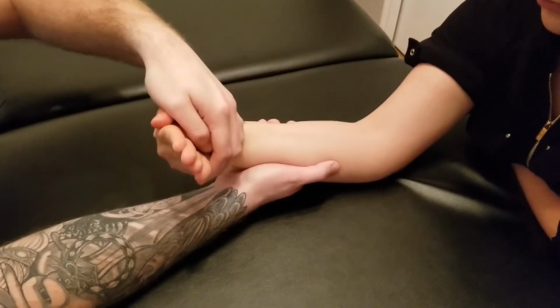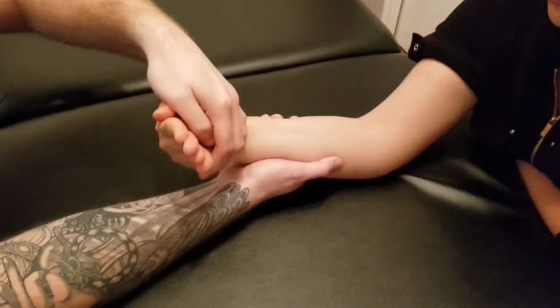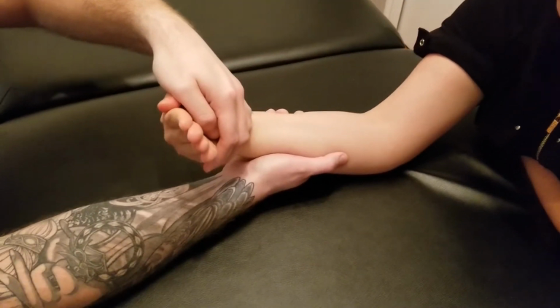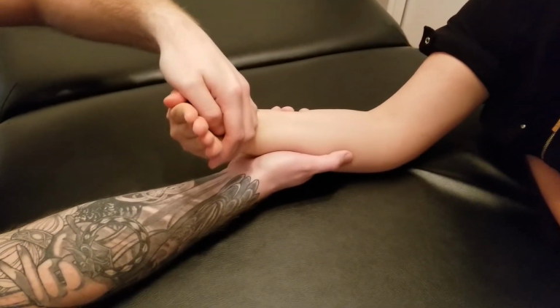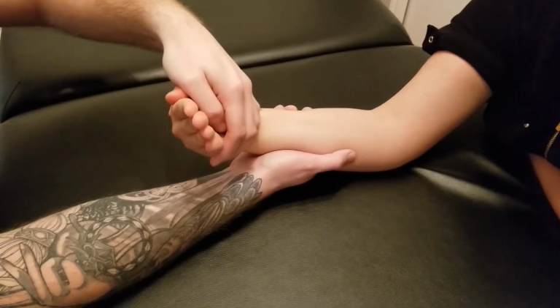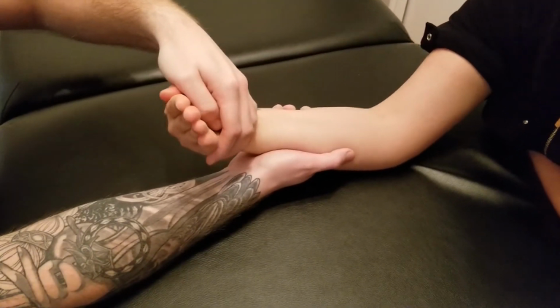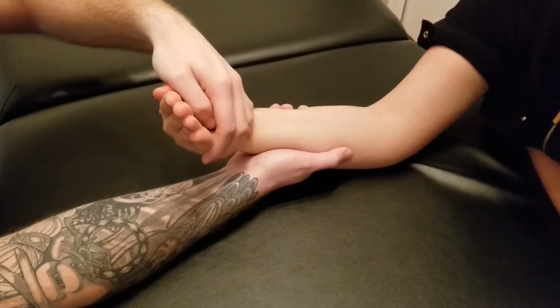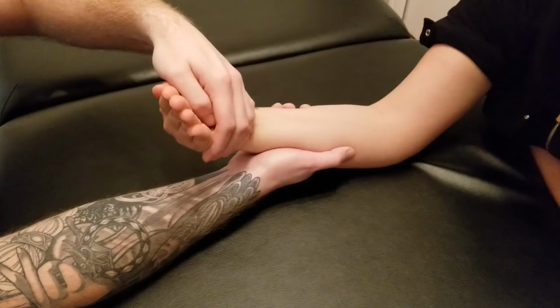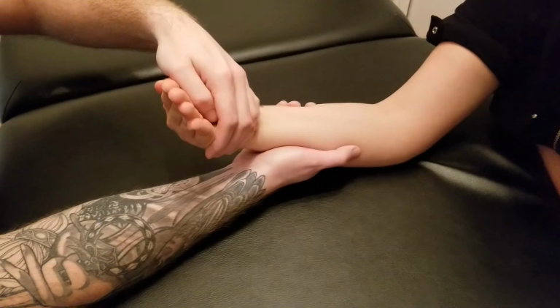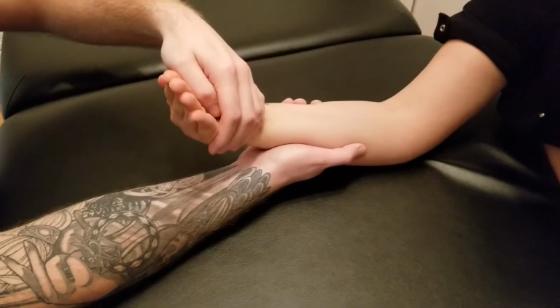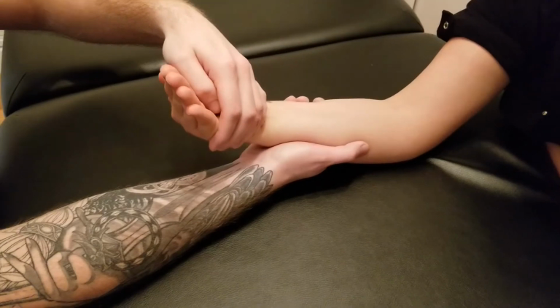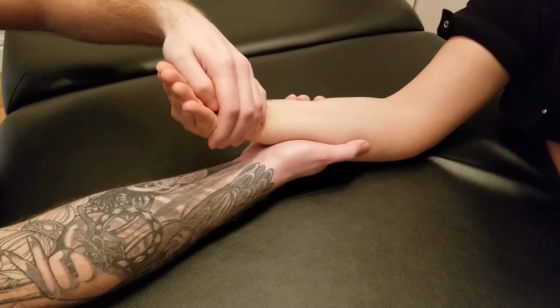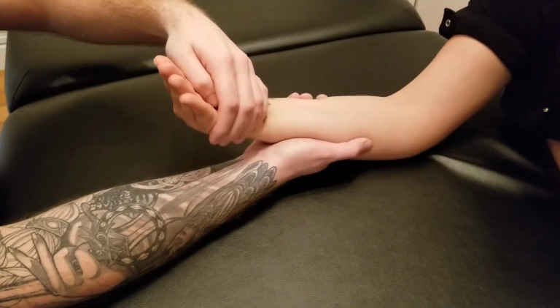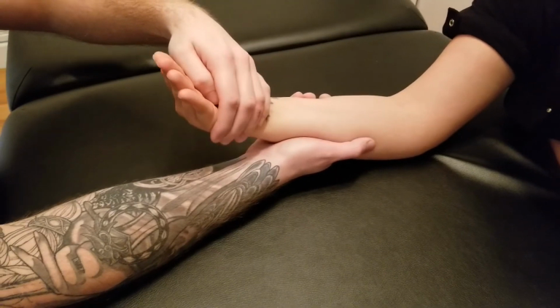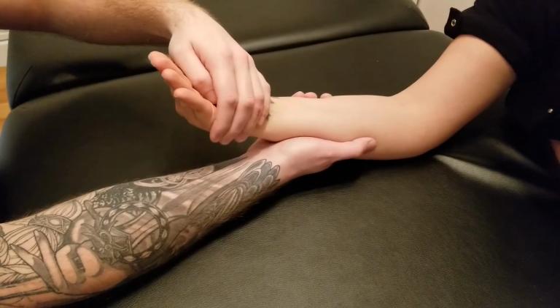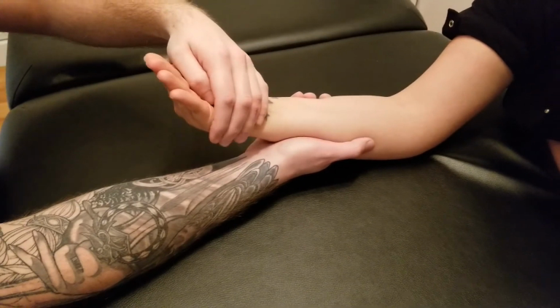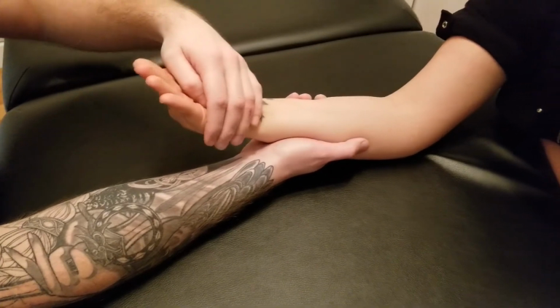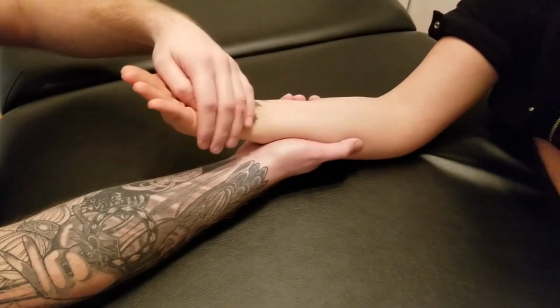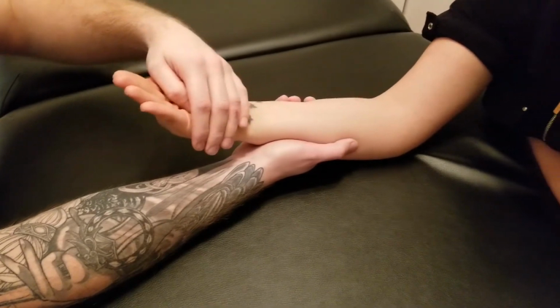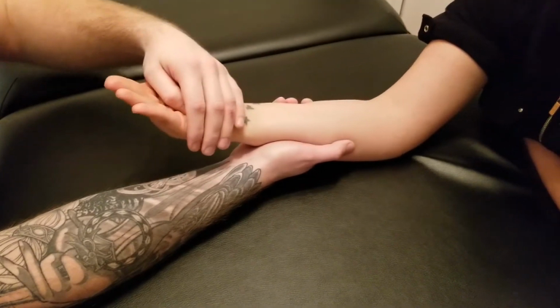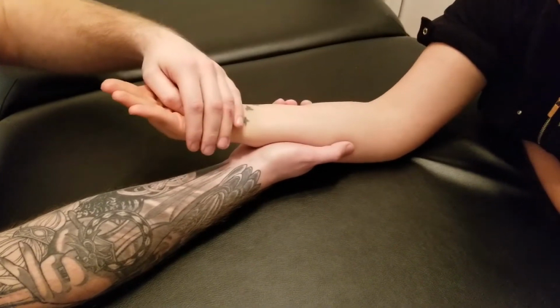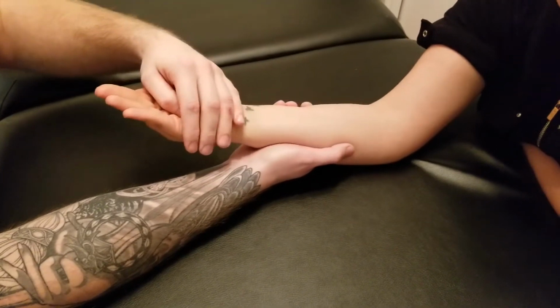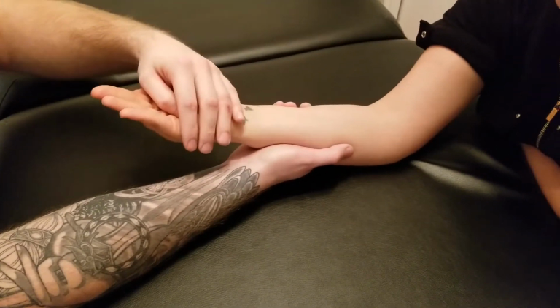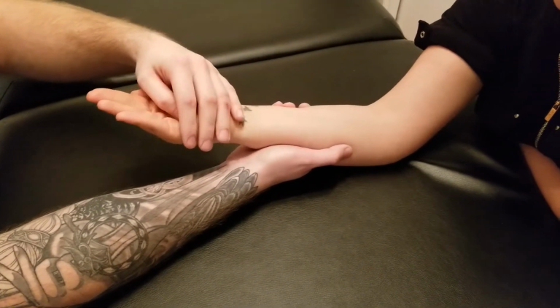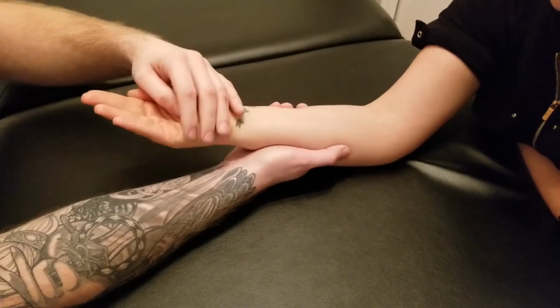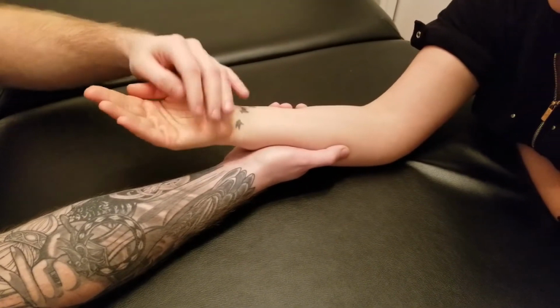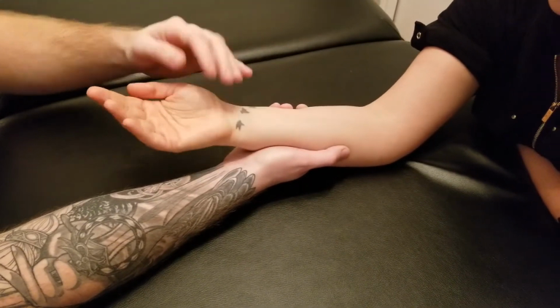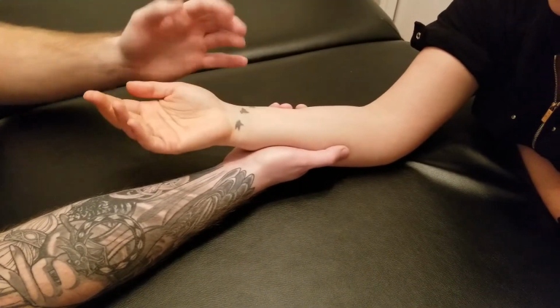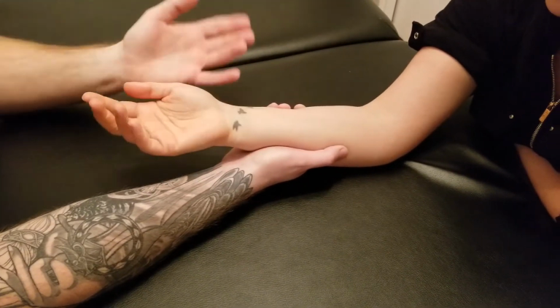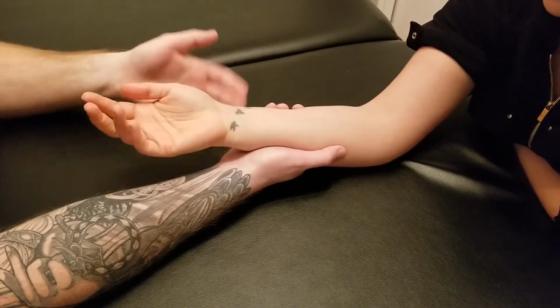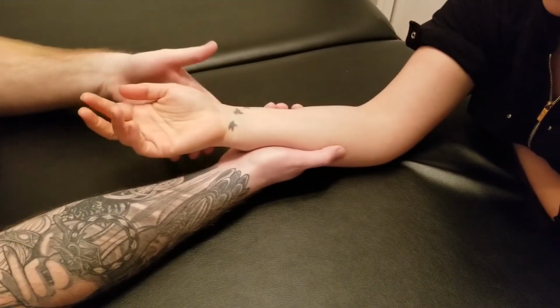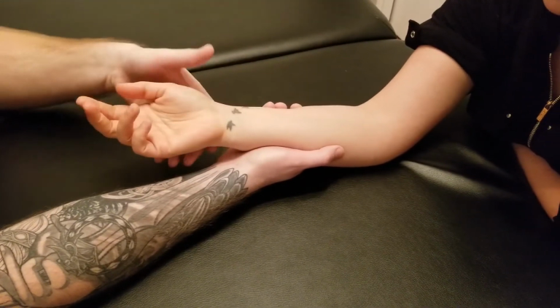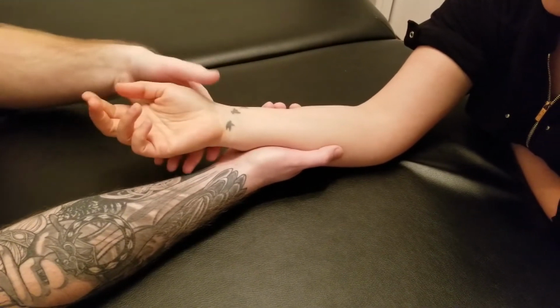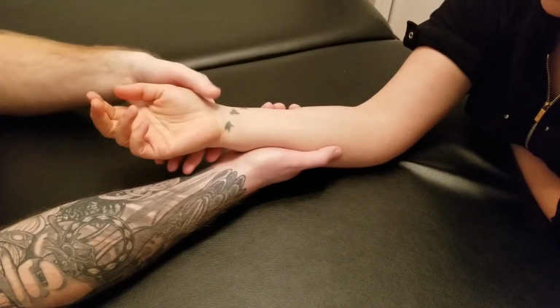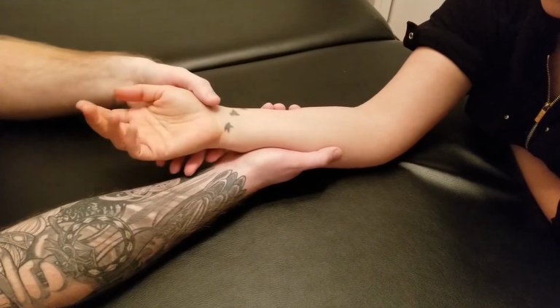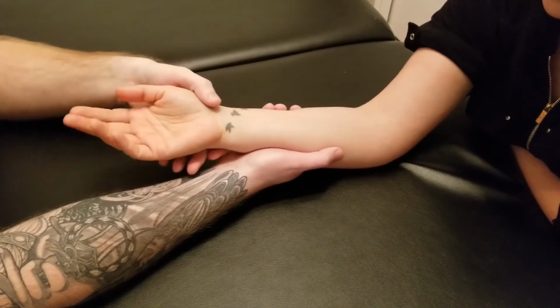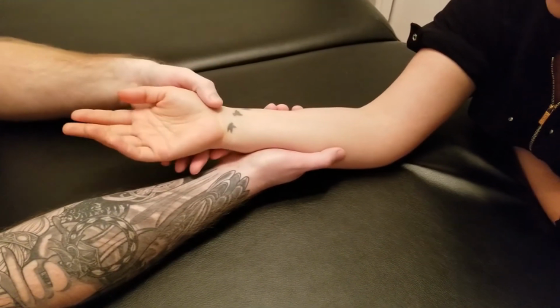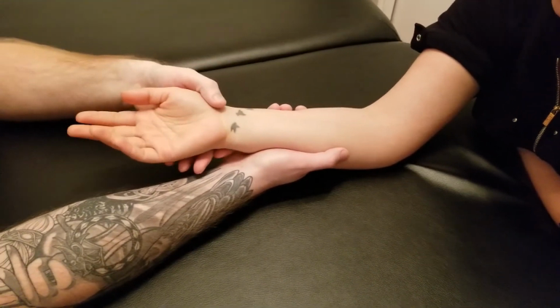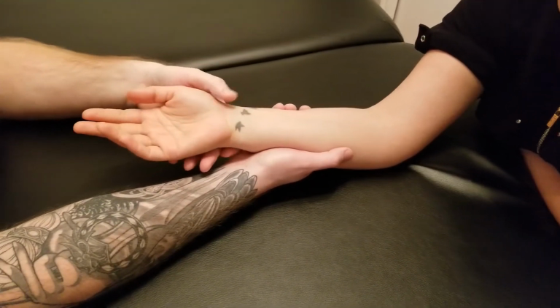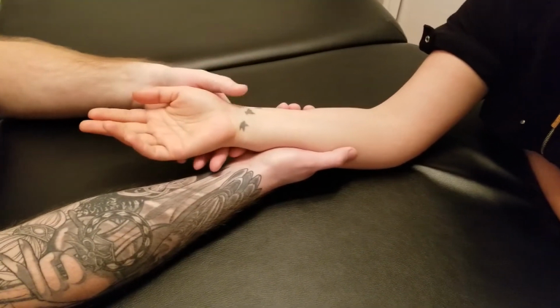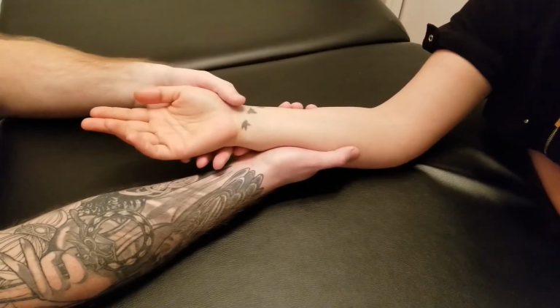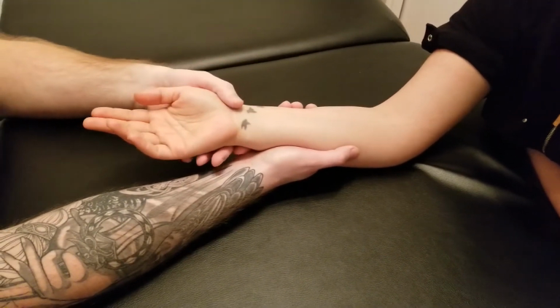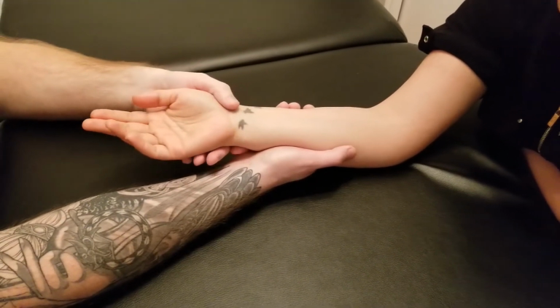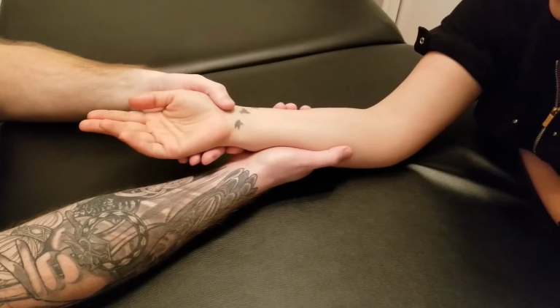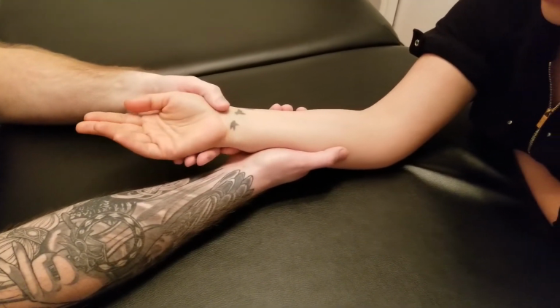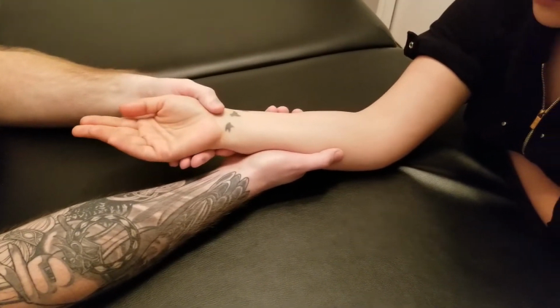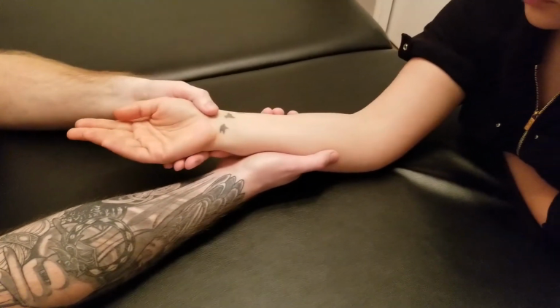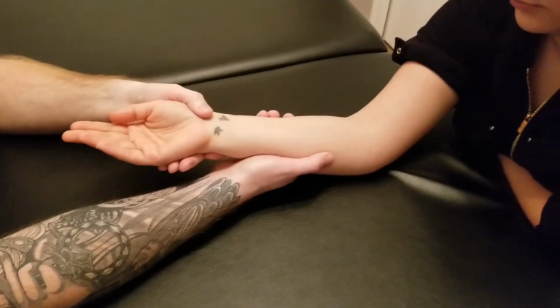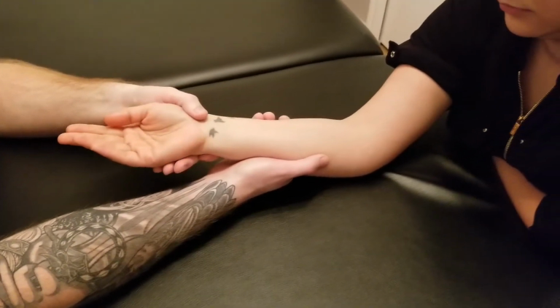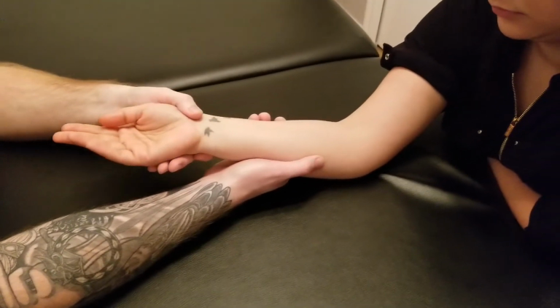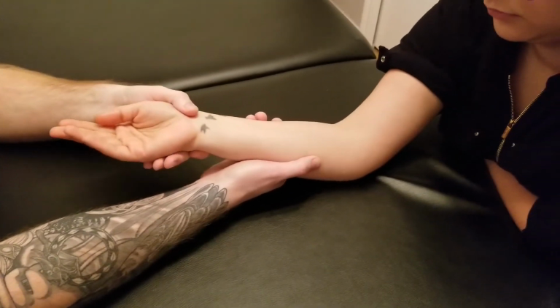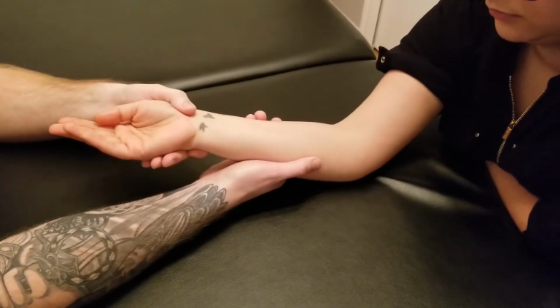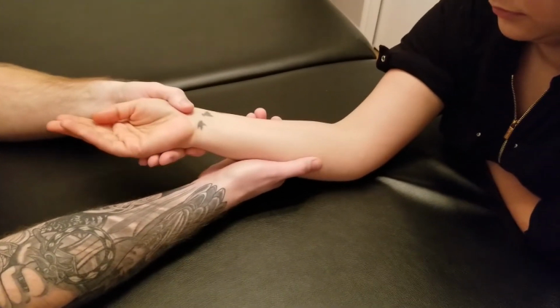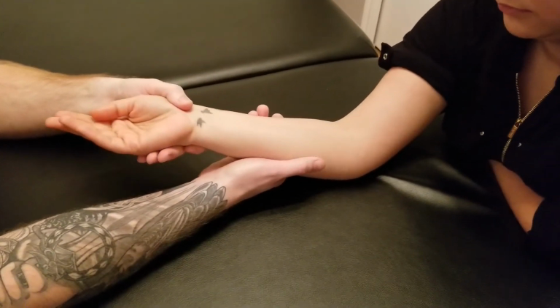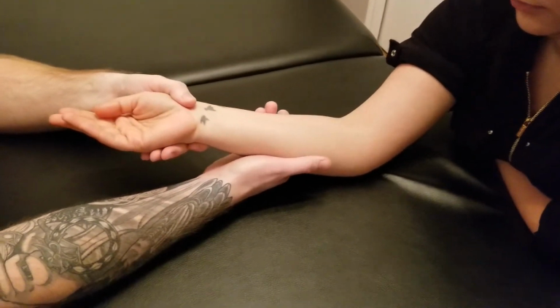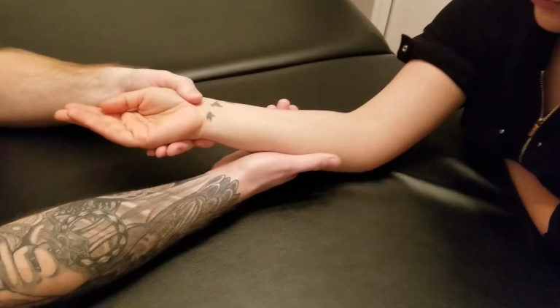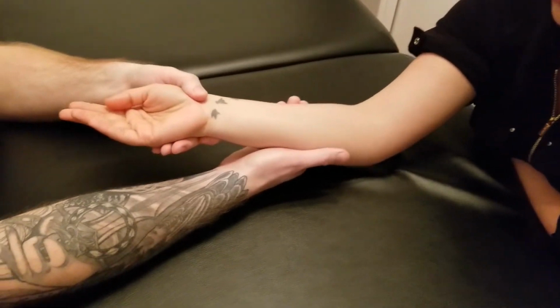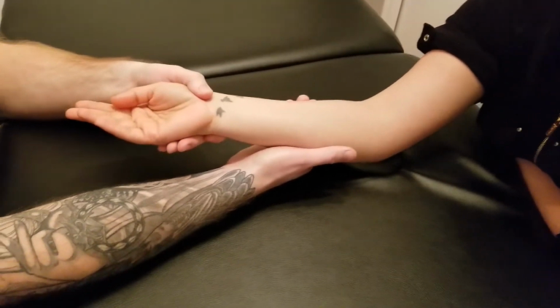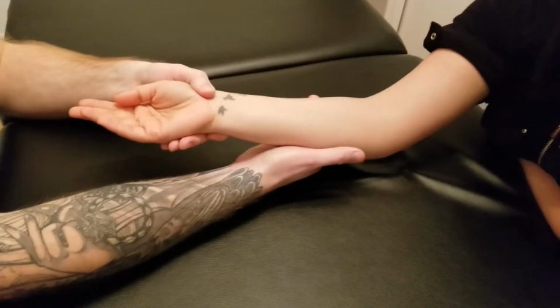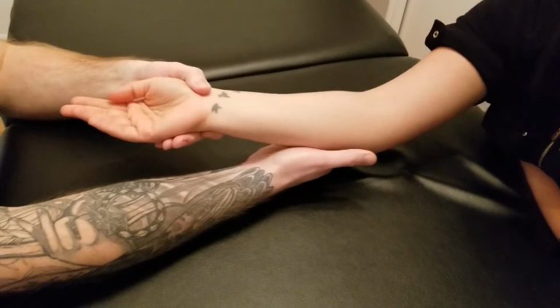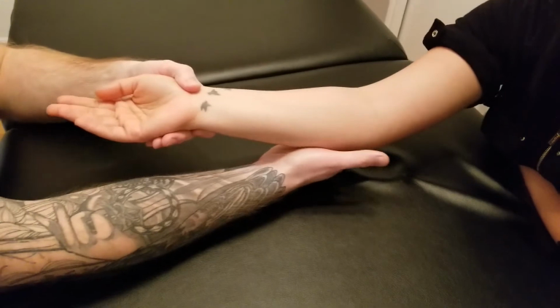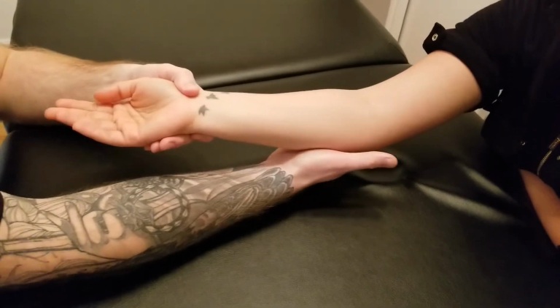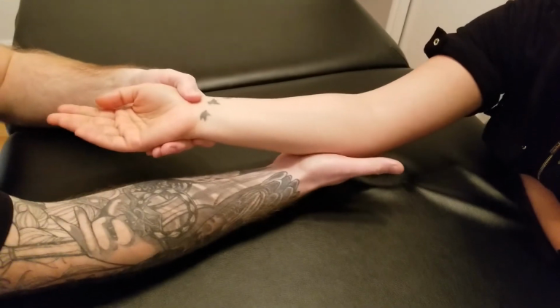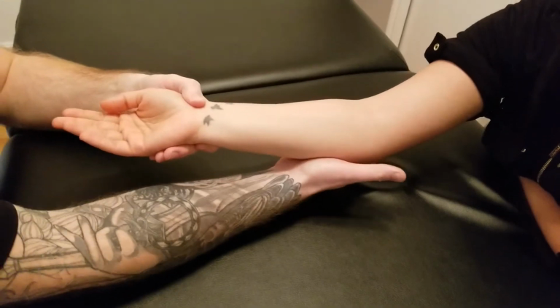We'll start off with the hand in neutral and go ahead and pull up and over — good flexion and ulnar deviation. Now for our length position we'll be reversing that, but again it does cross that elbow.